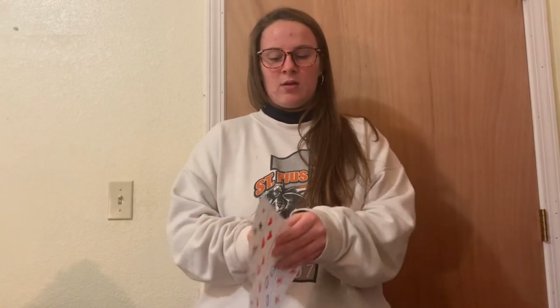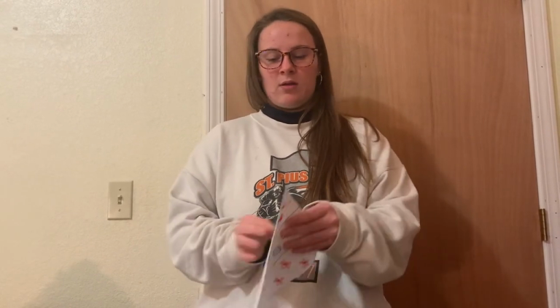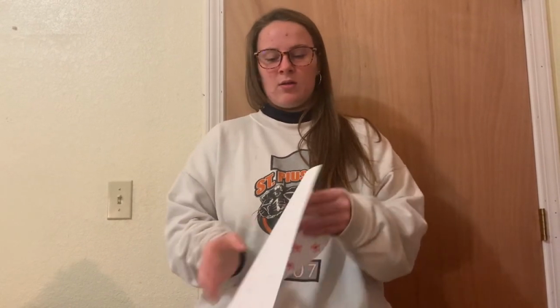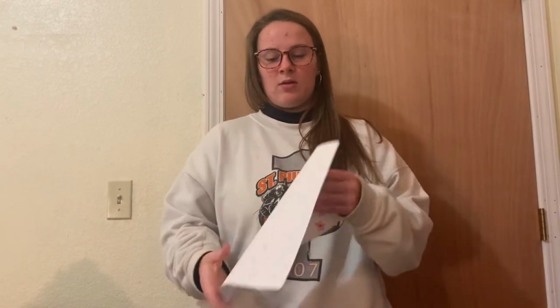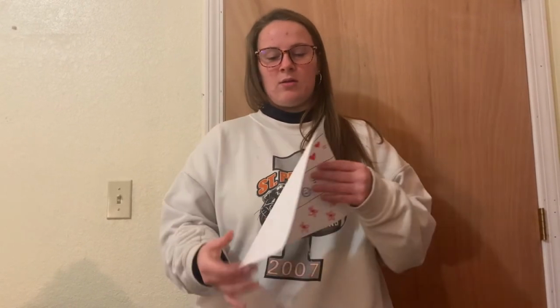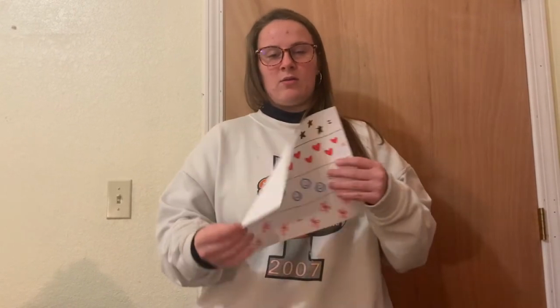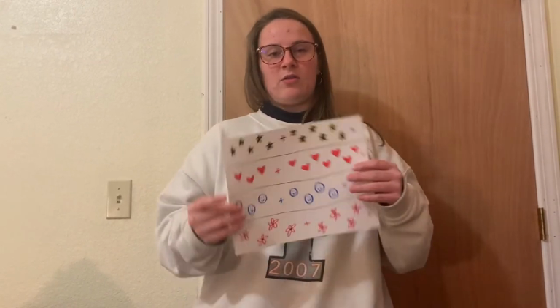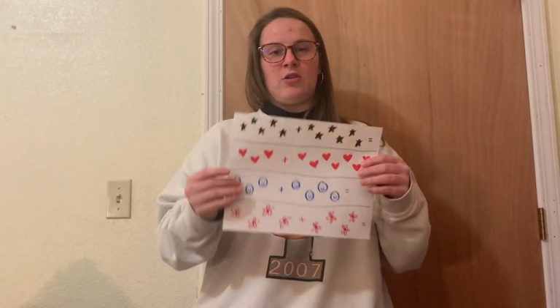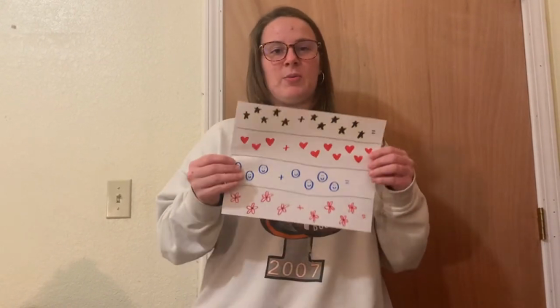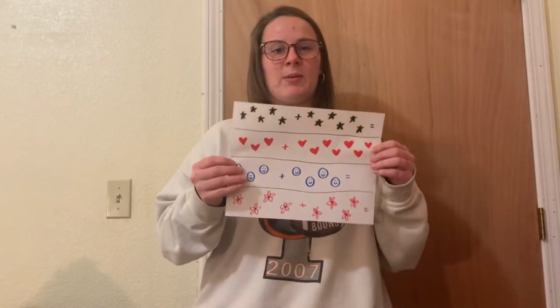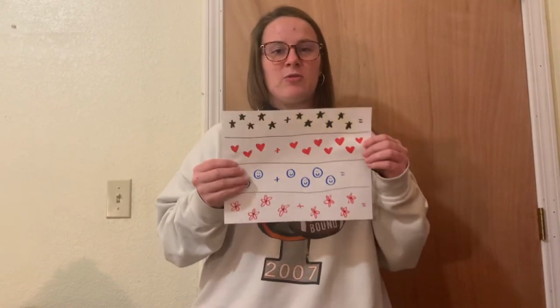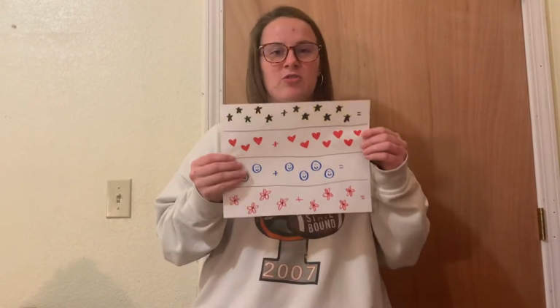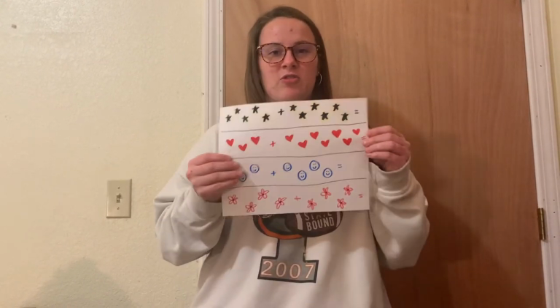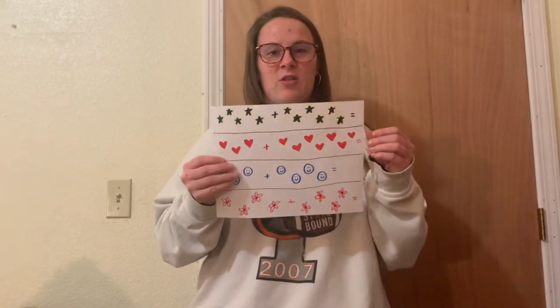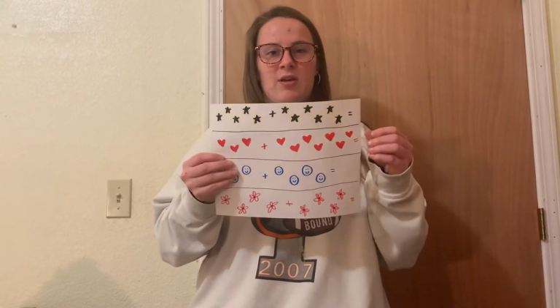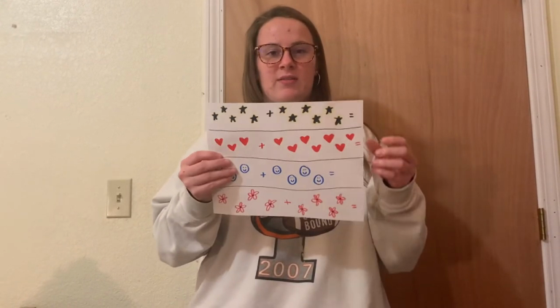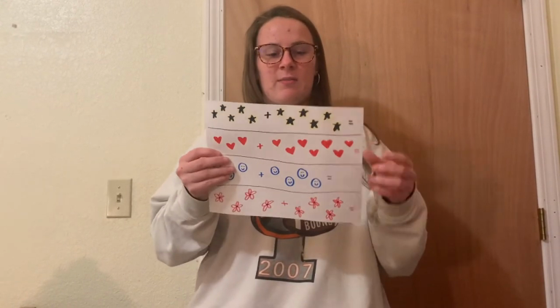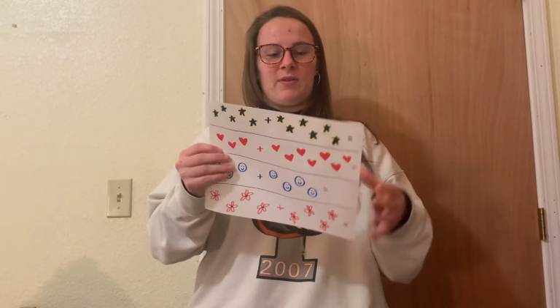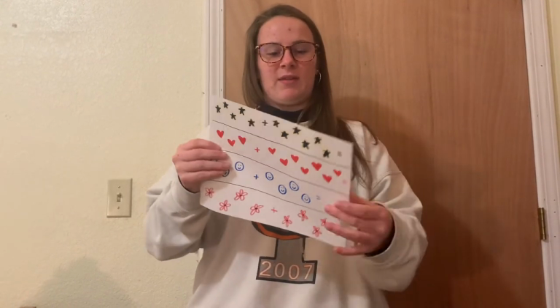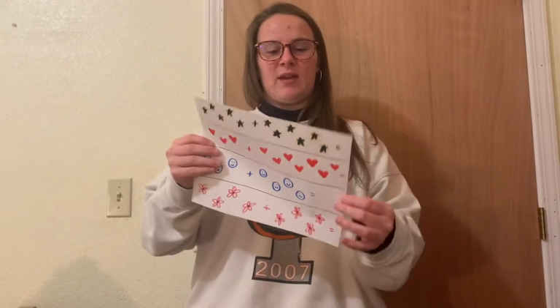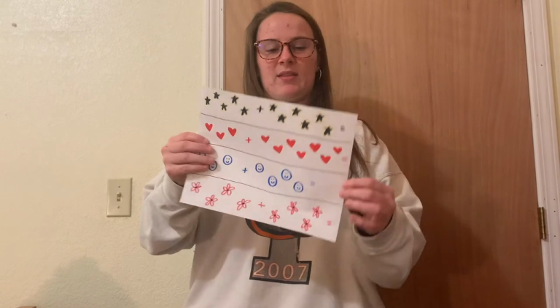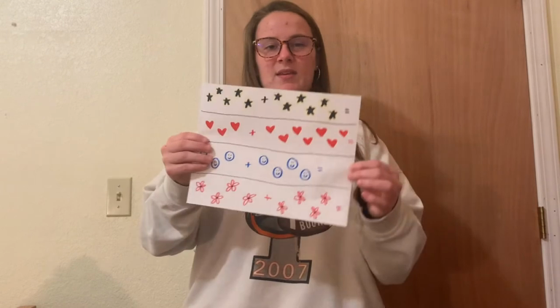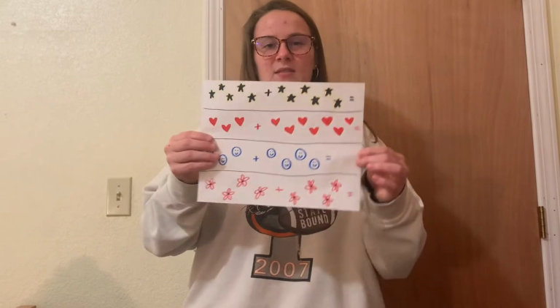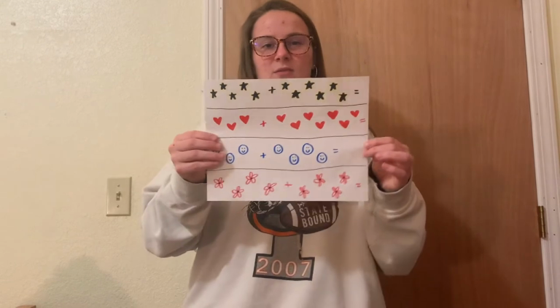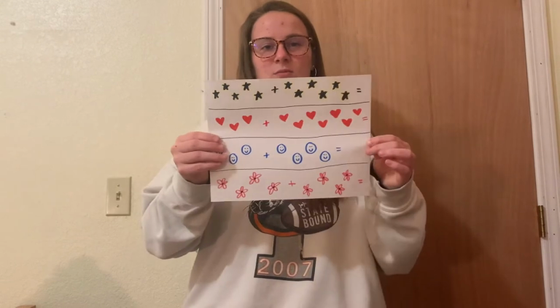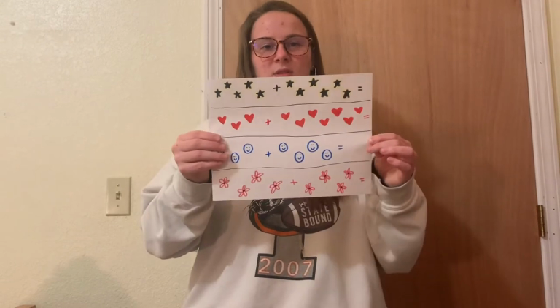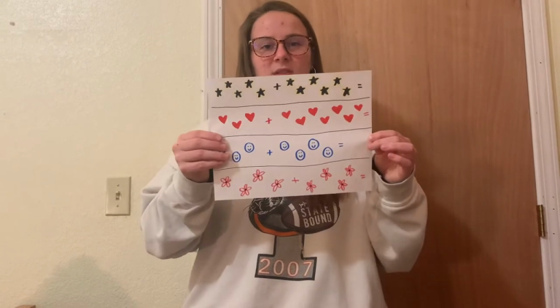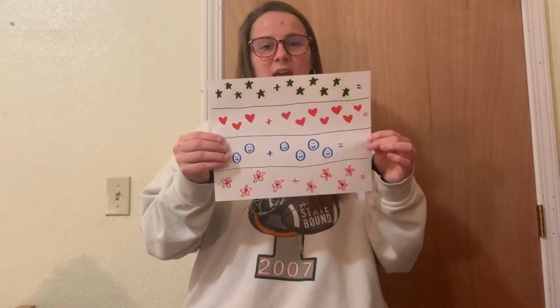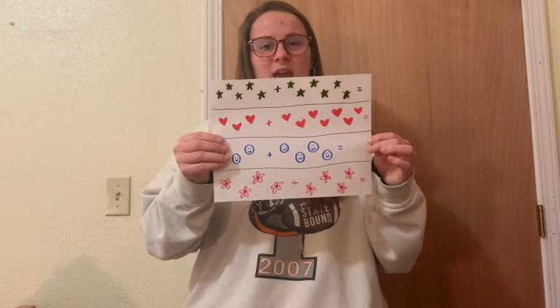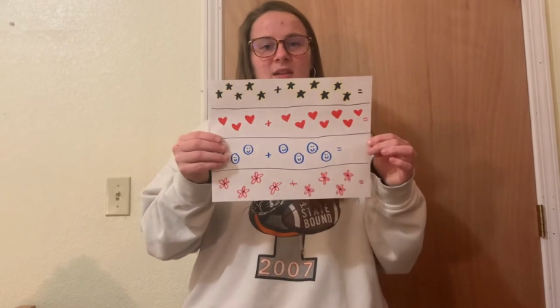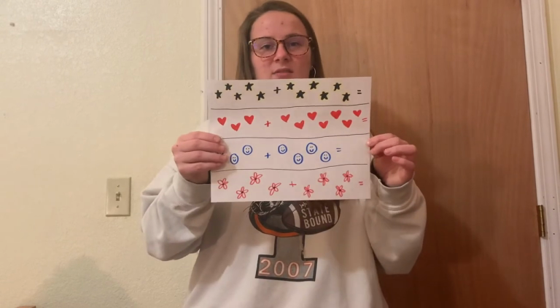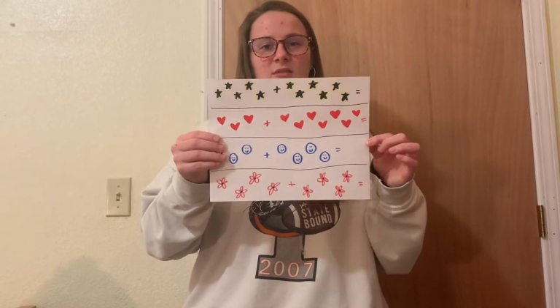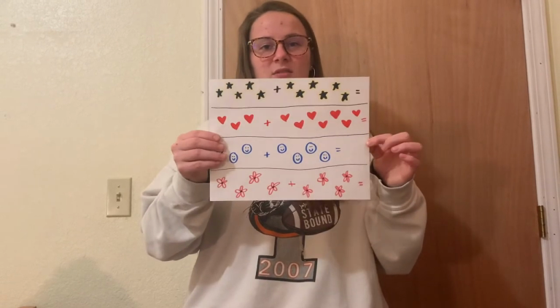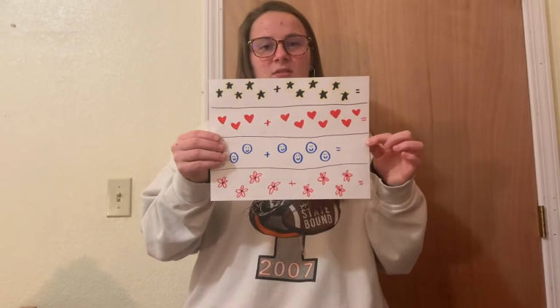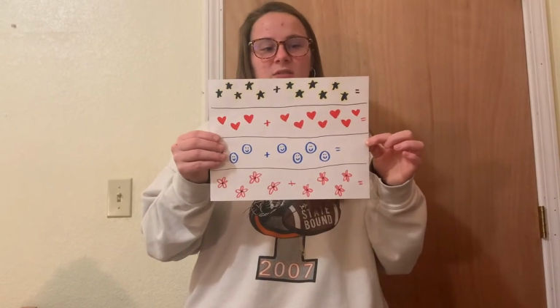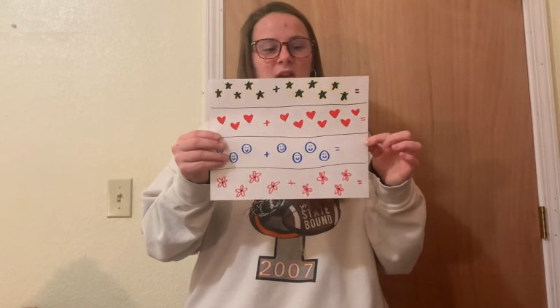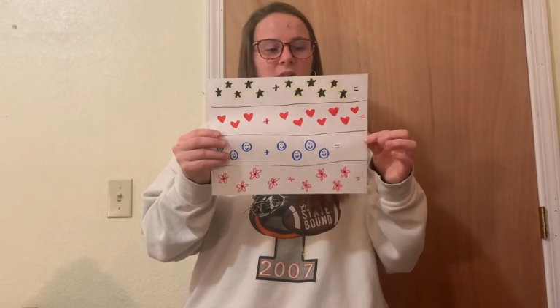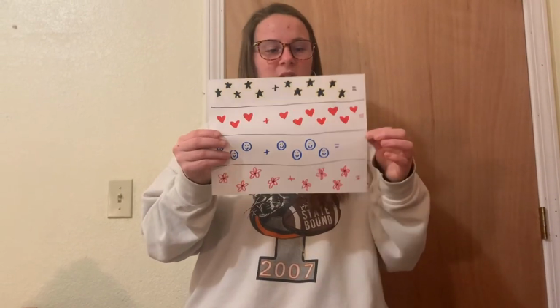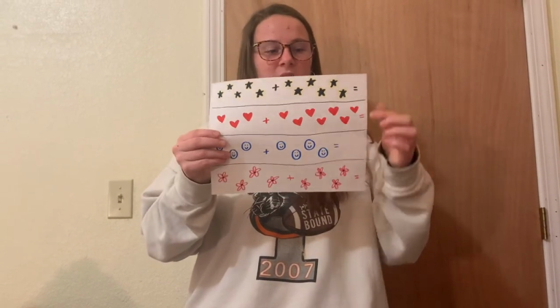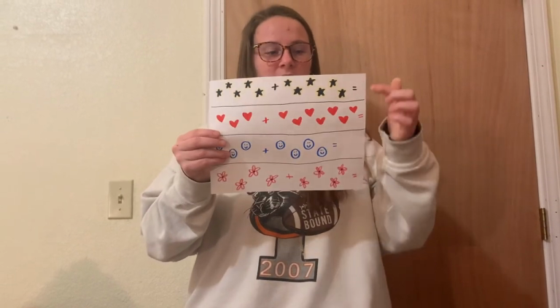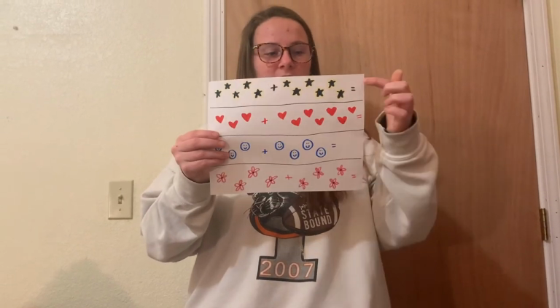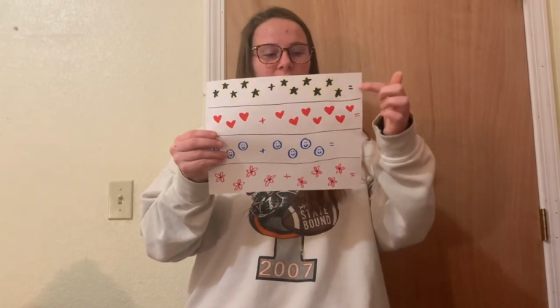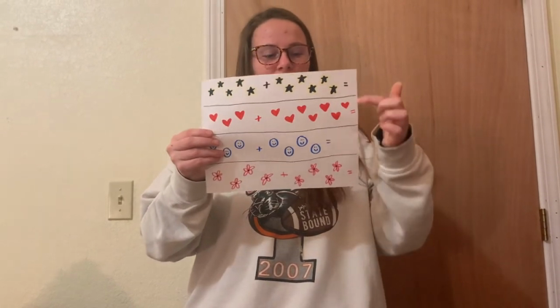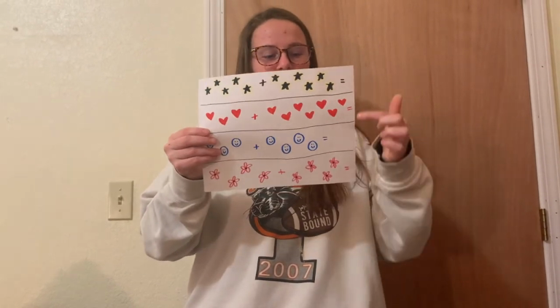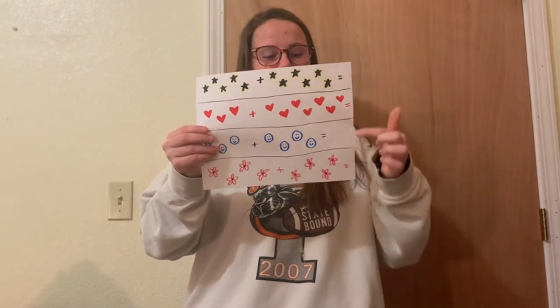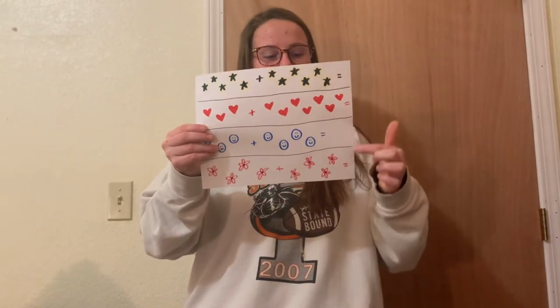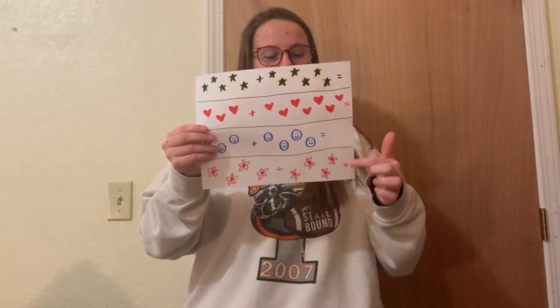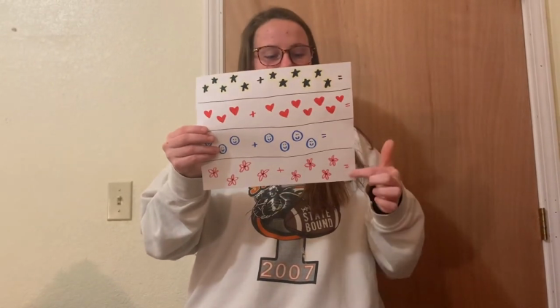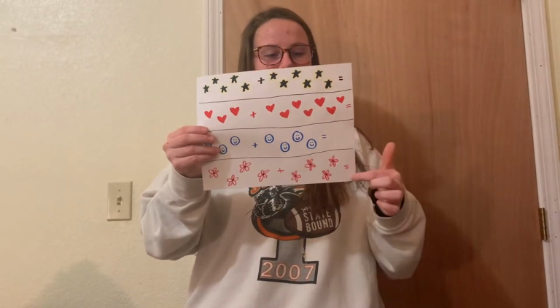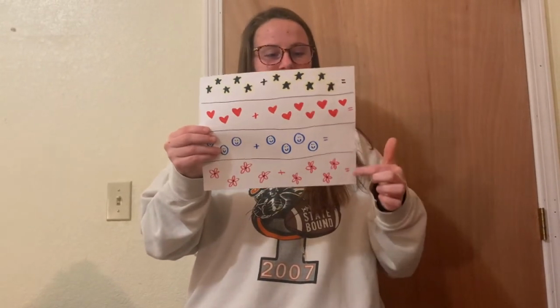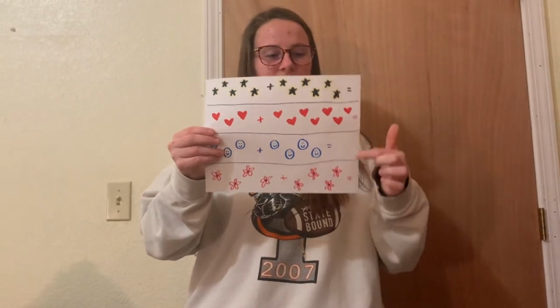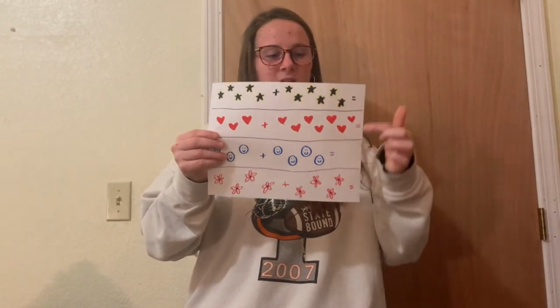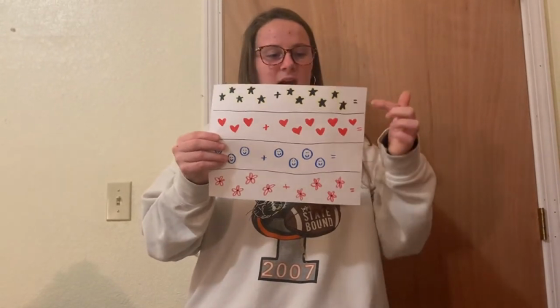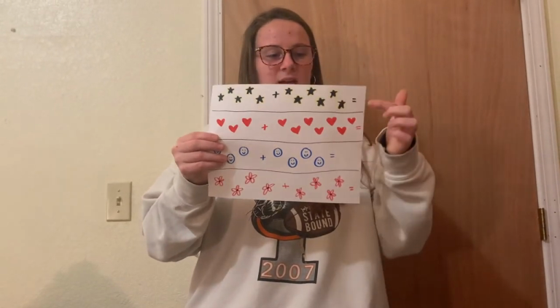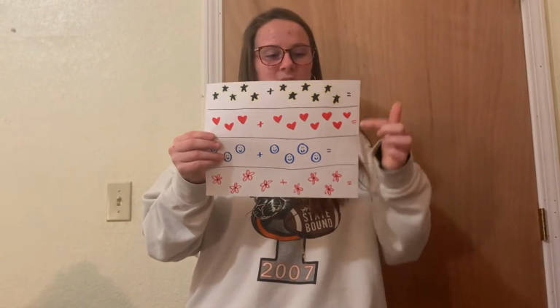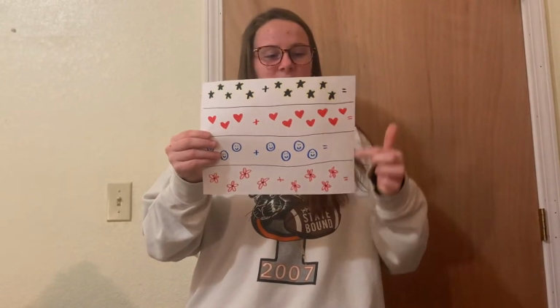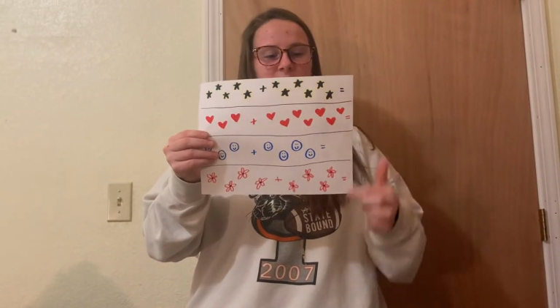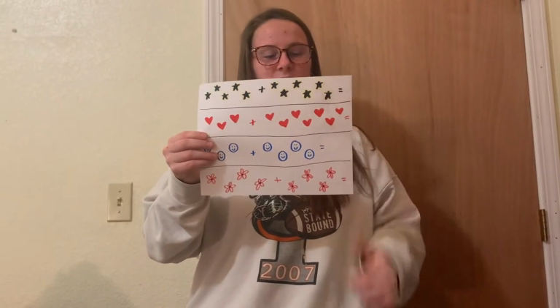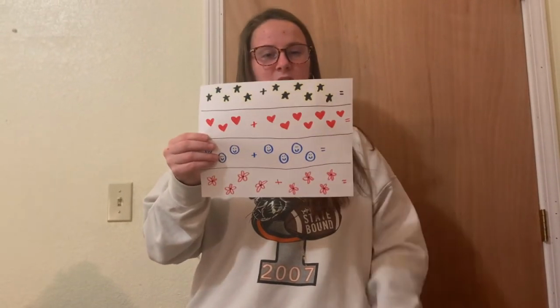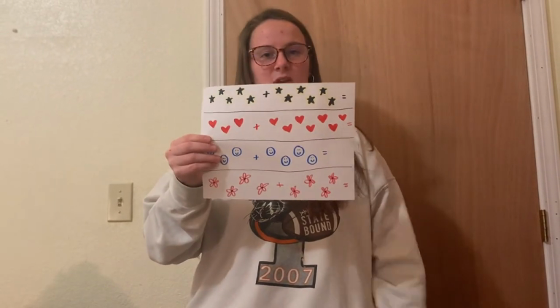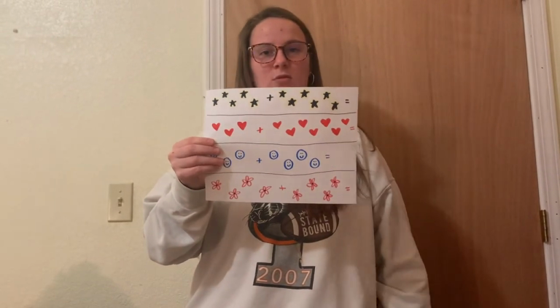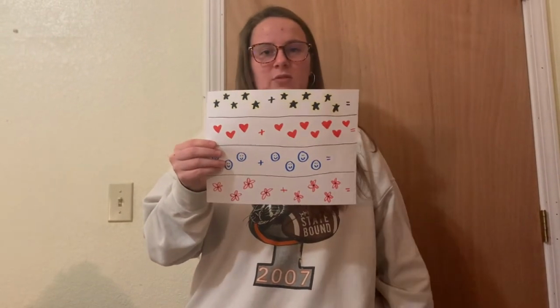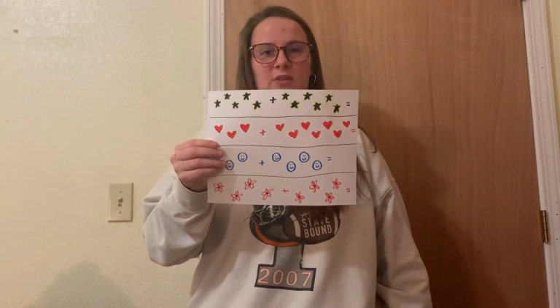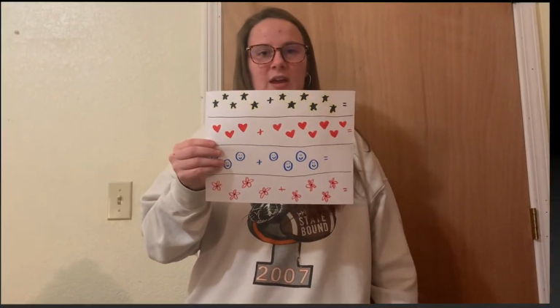So your paper should look something like this, with the answers on the end sides of your equal signs.